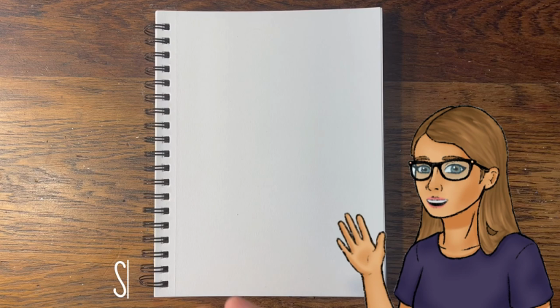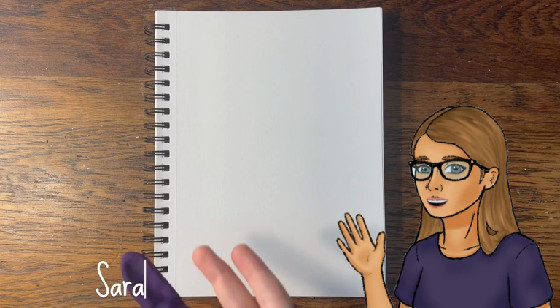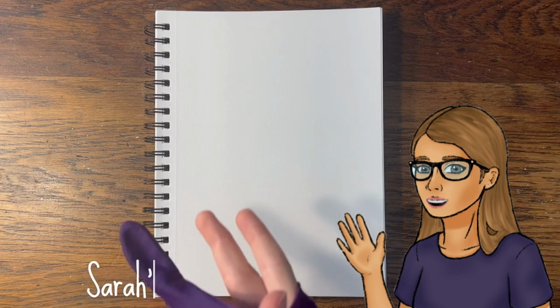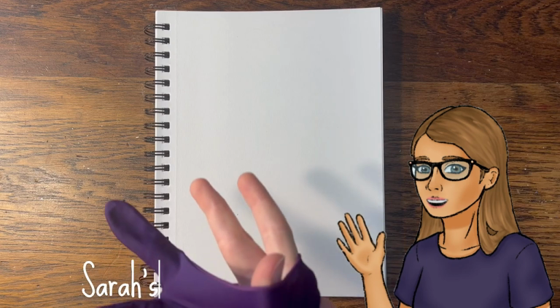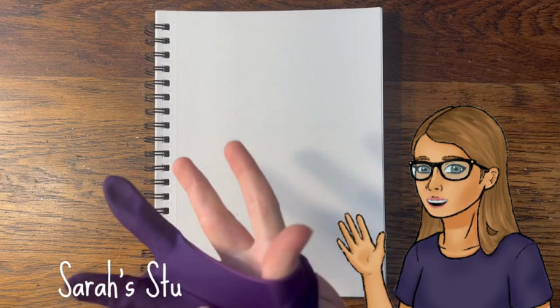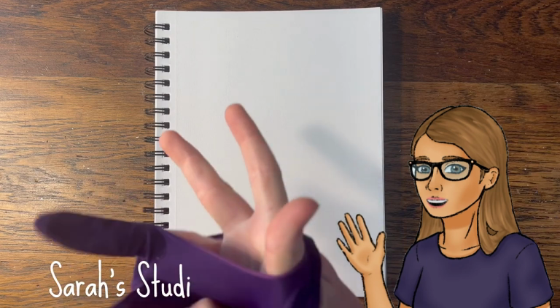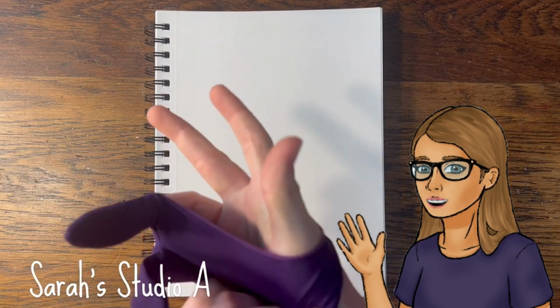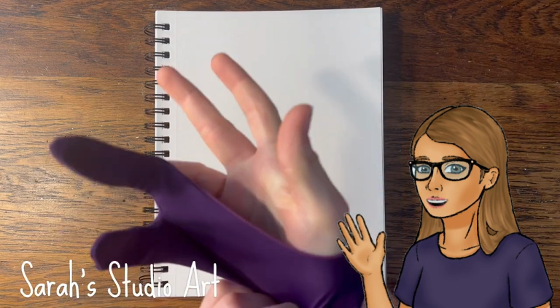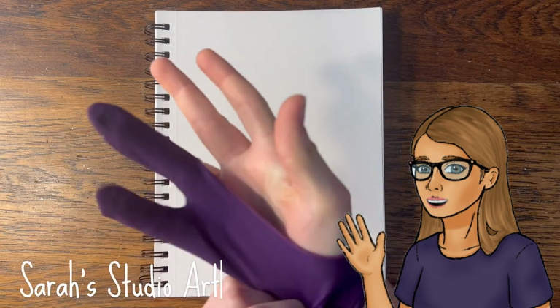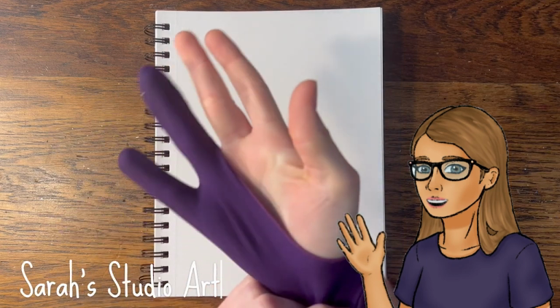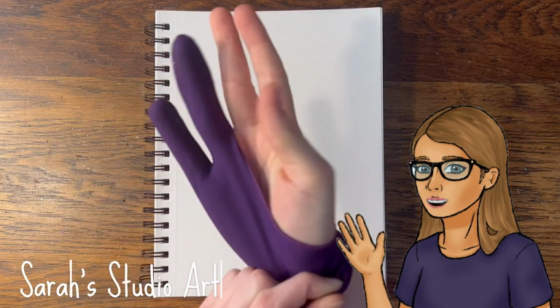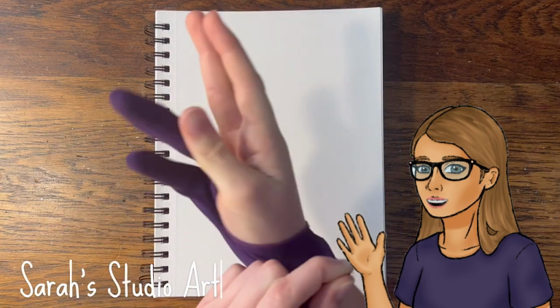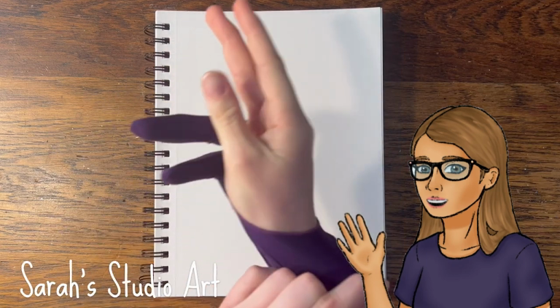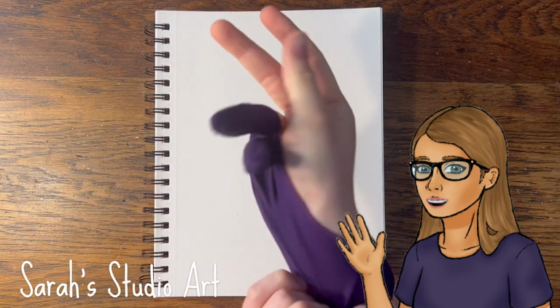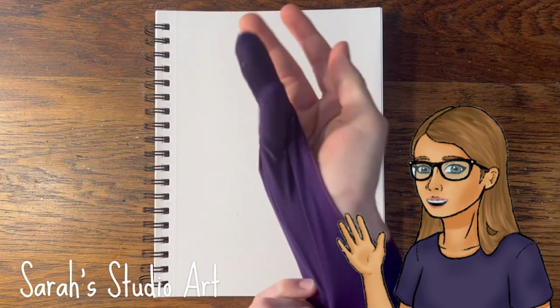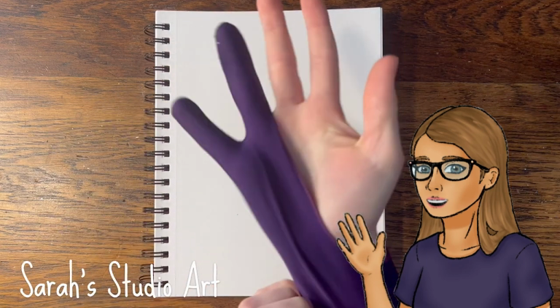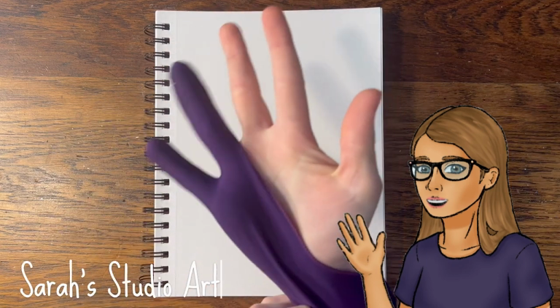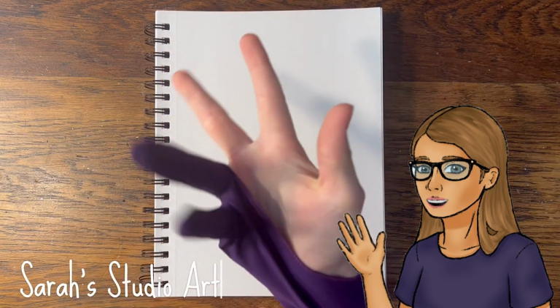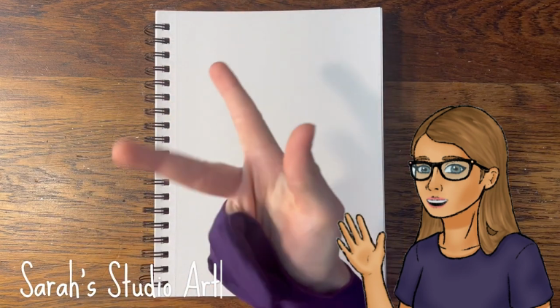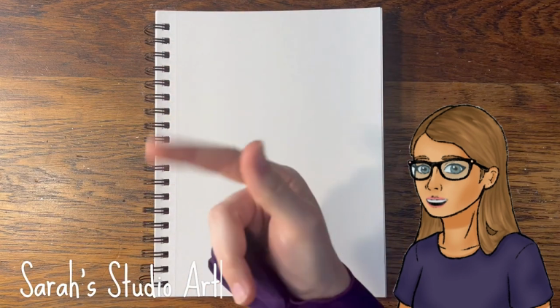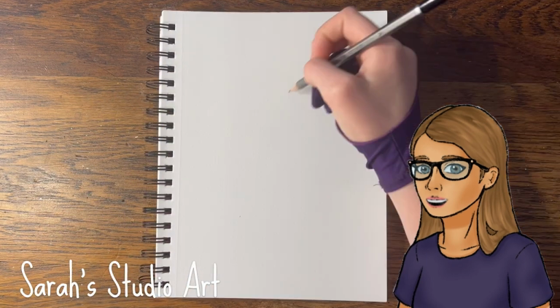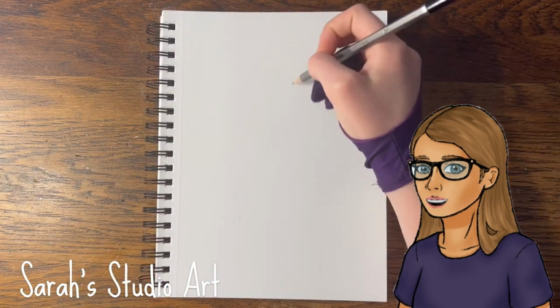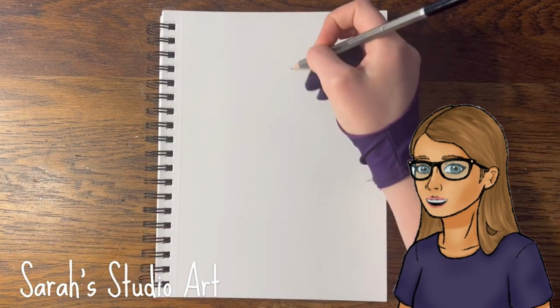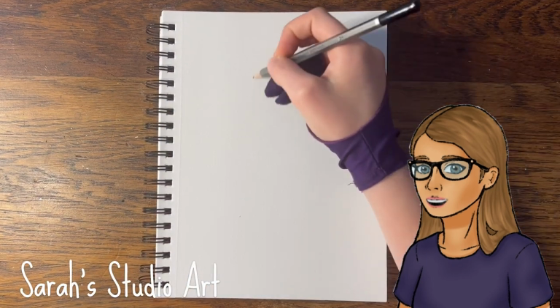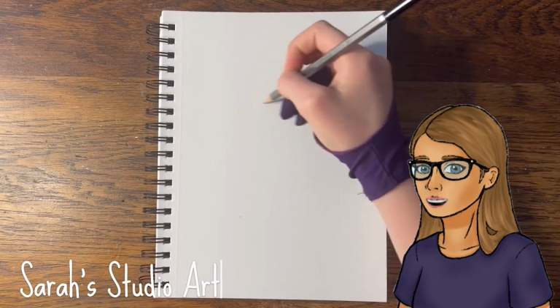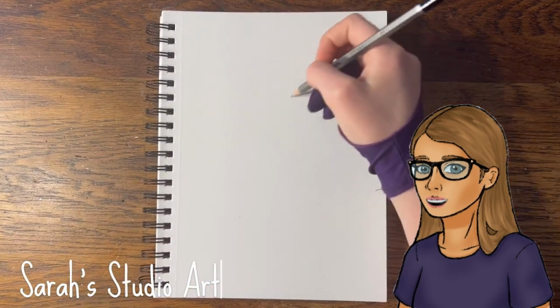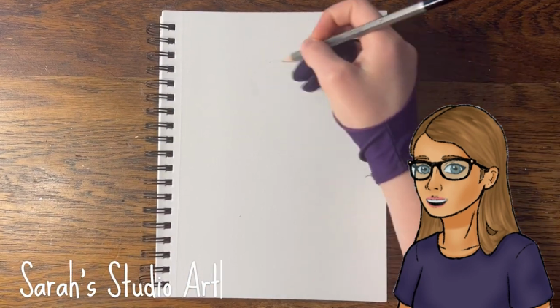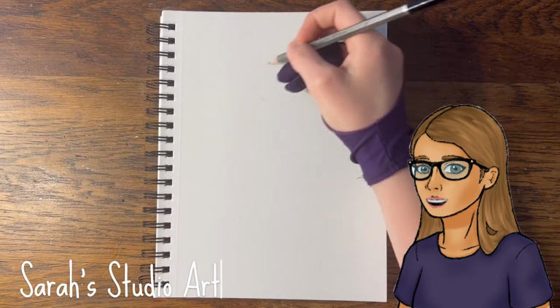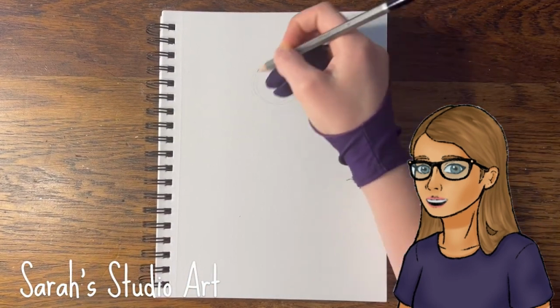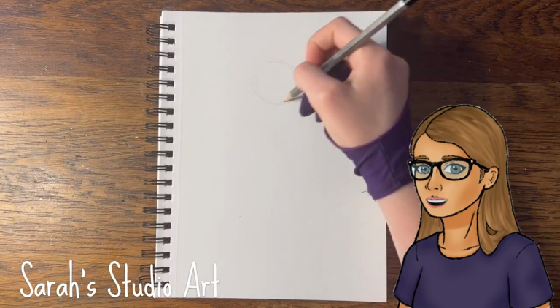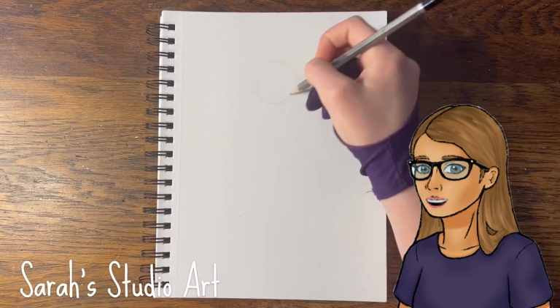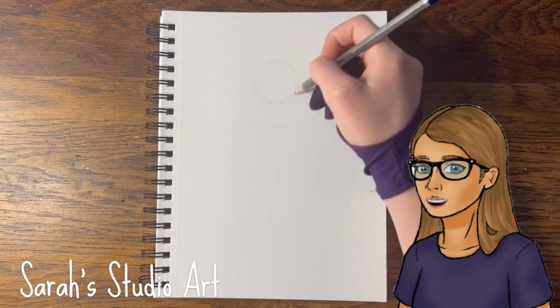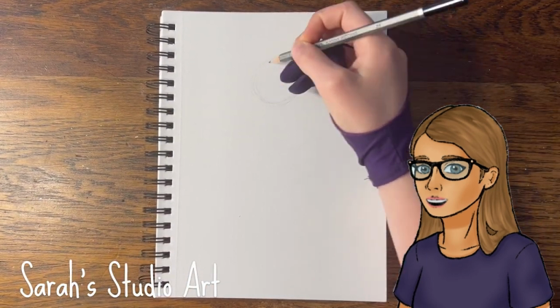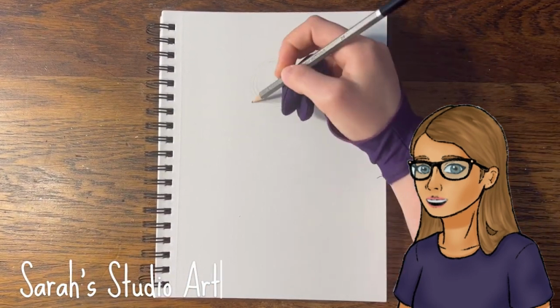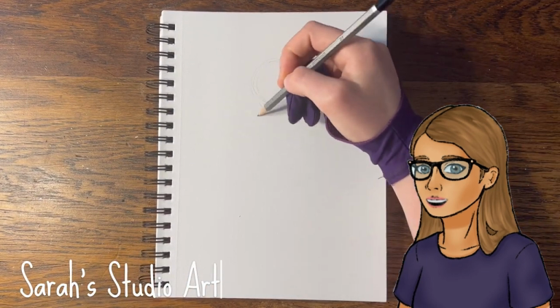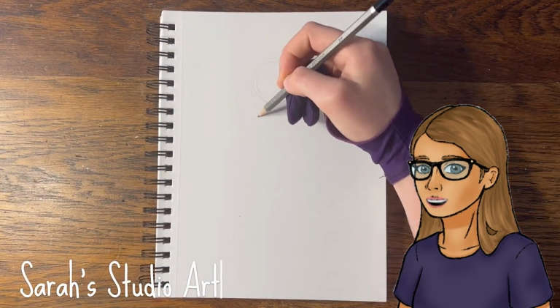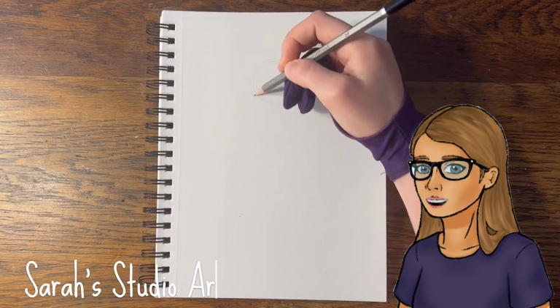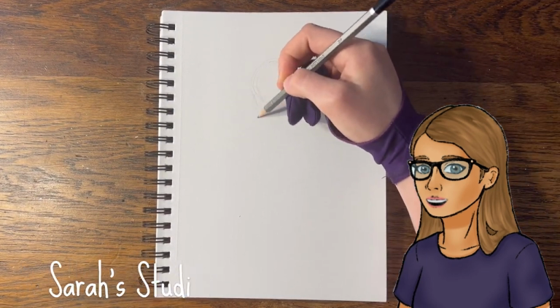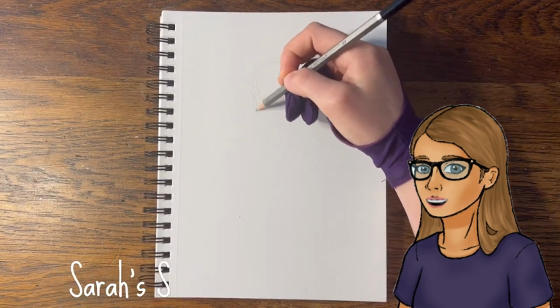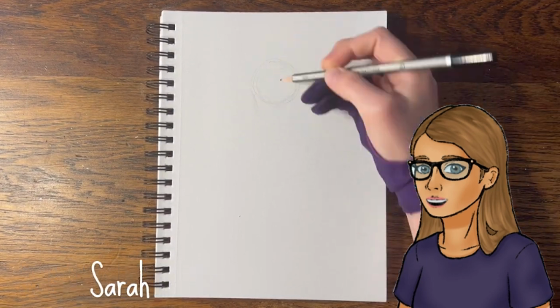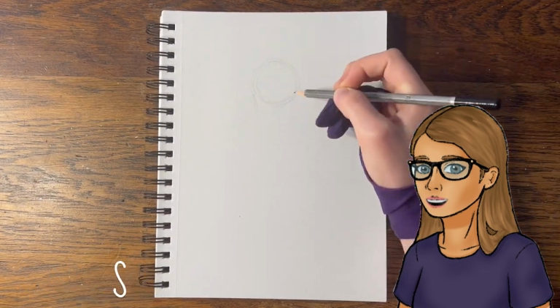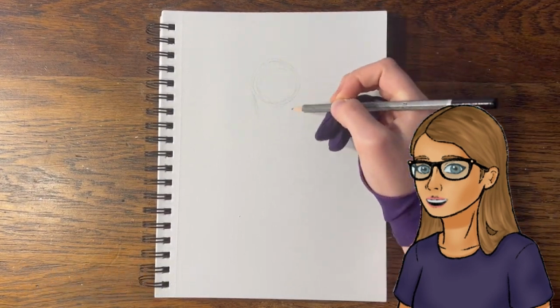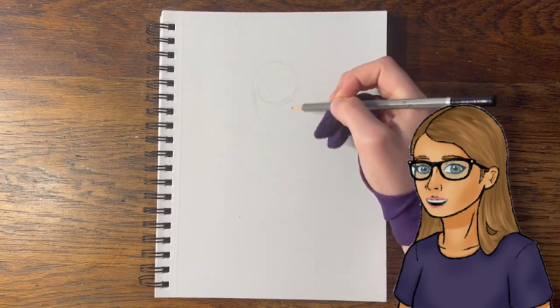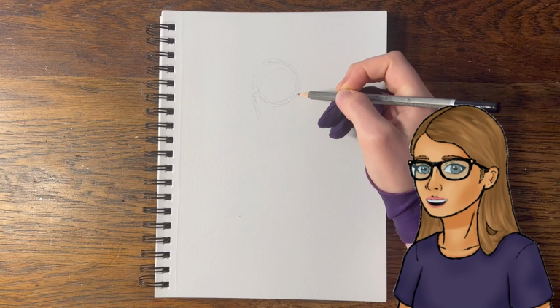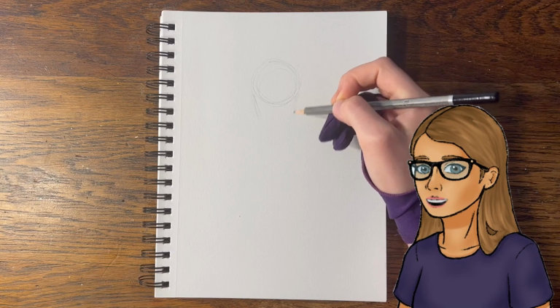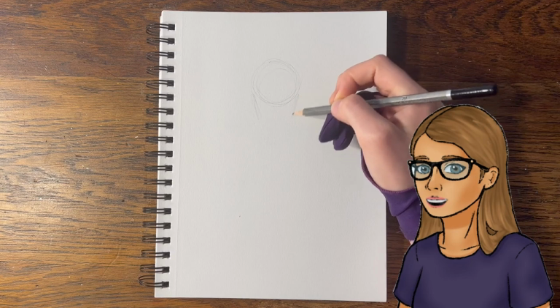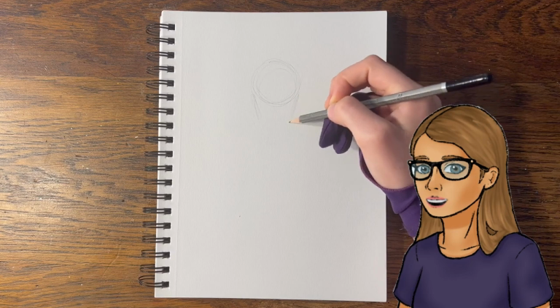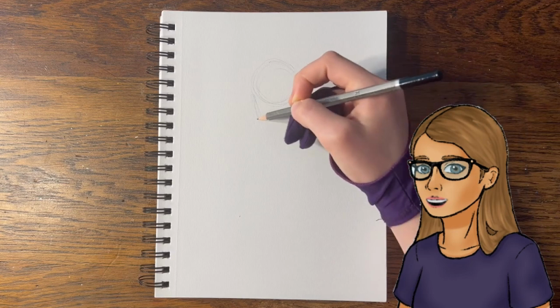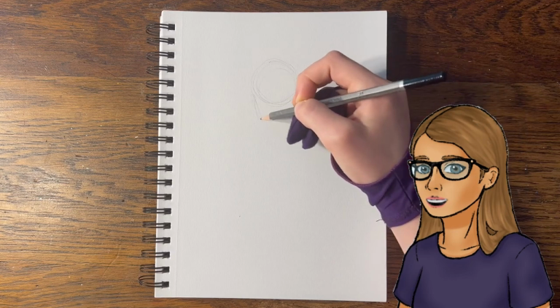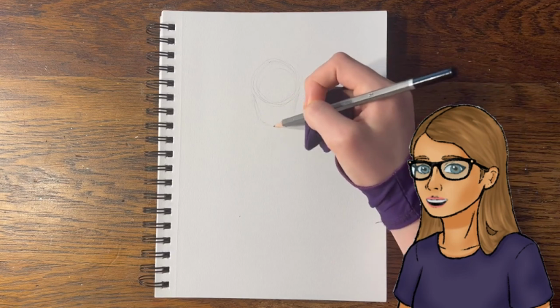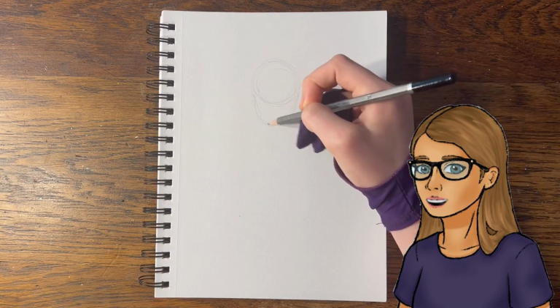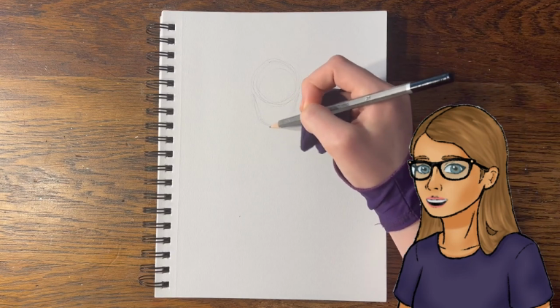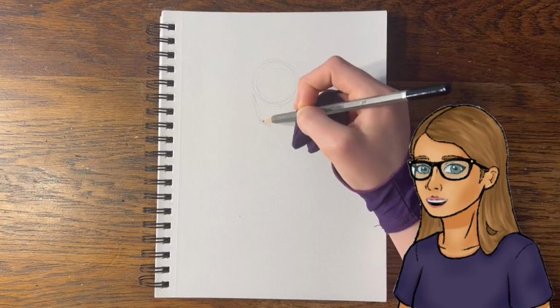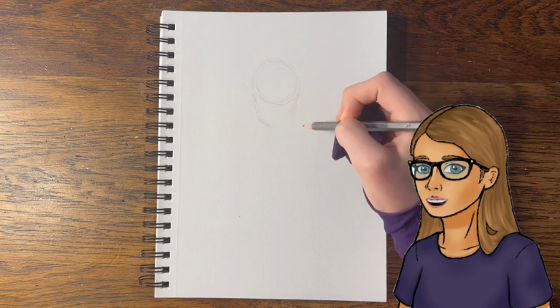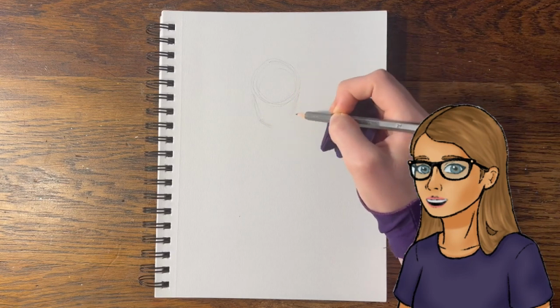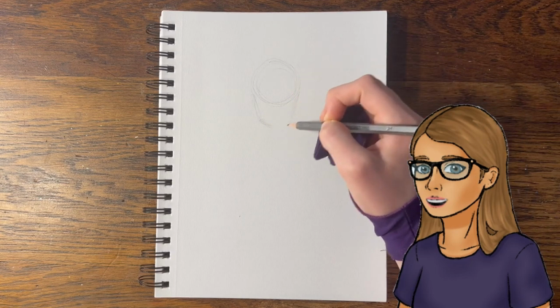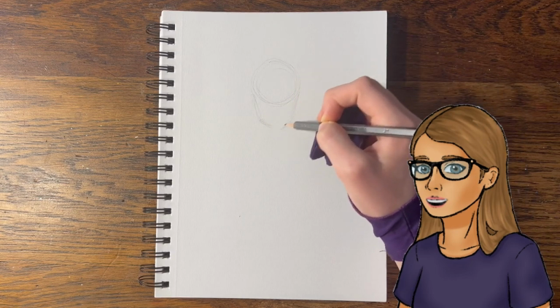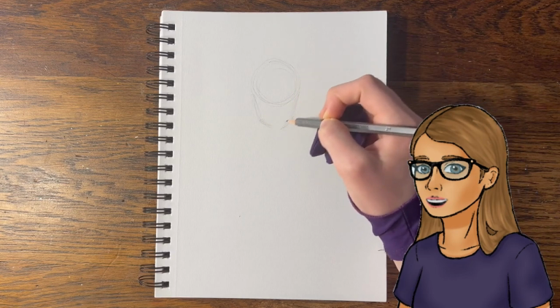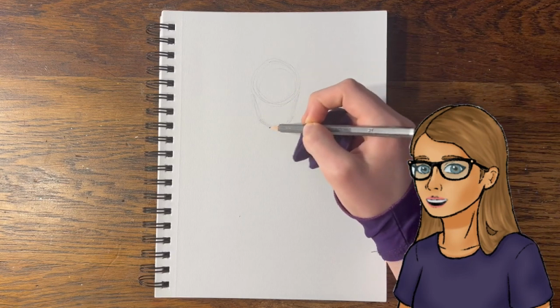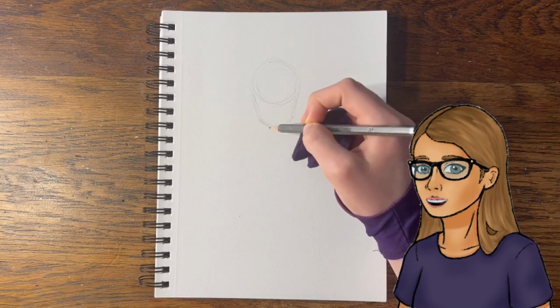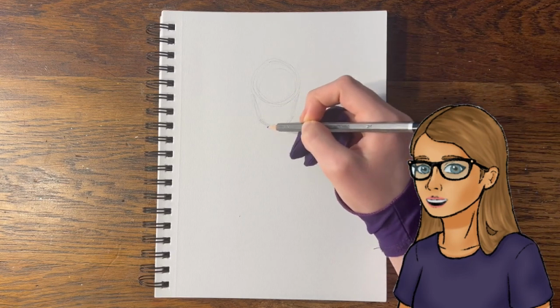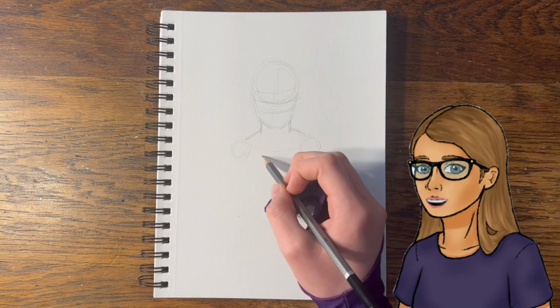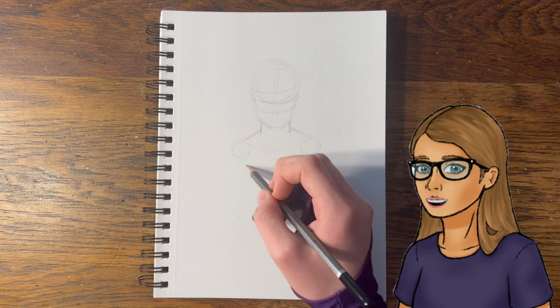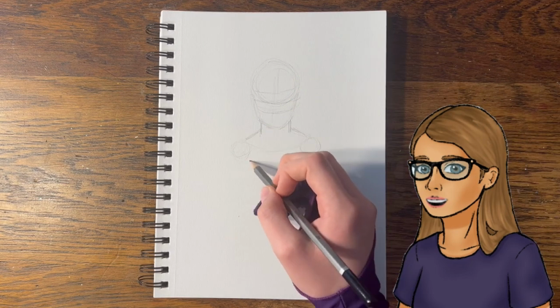Hello! Welcome to my studio! I'm Sarah, and in this video, I'm trying out the art challenge where you draw something inspired by song lyrics using the color scheme of the album art.